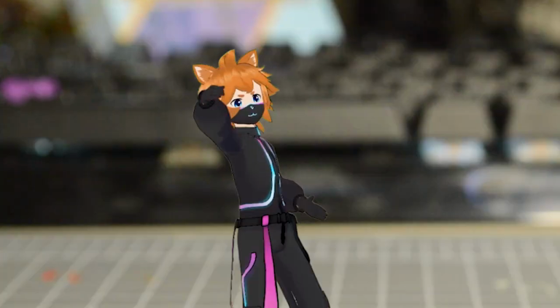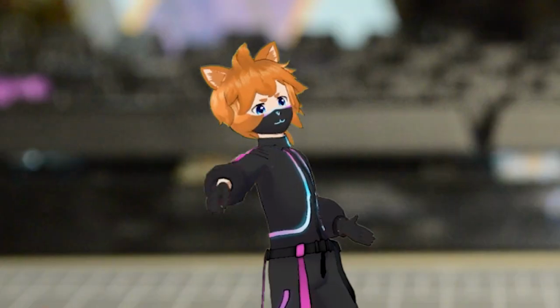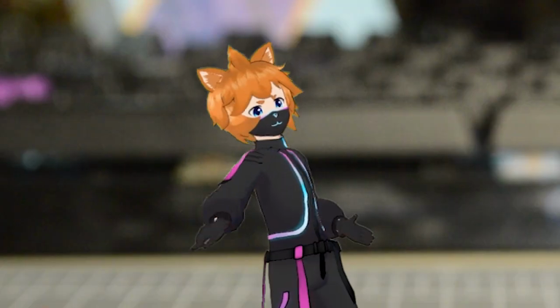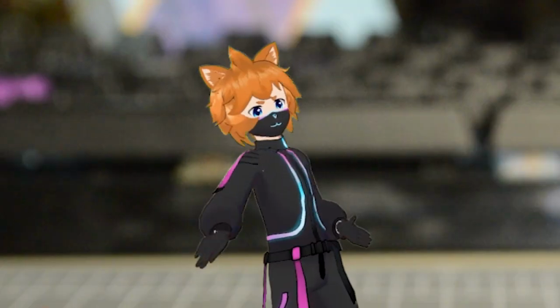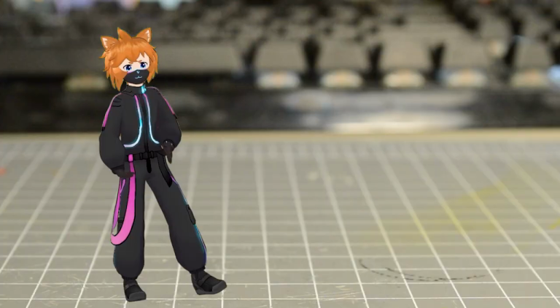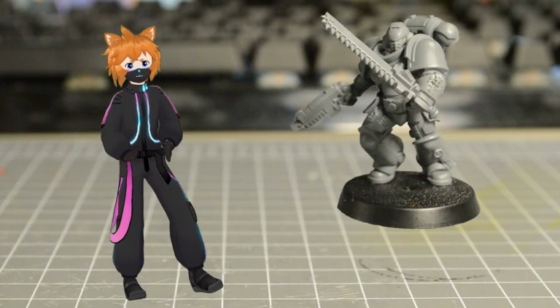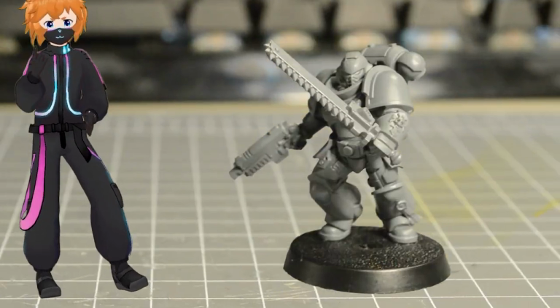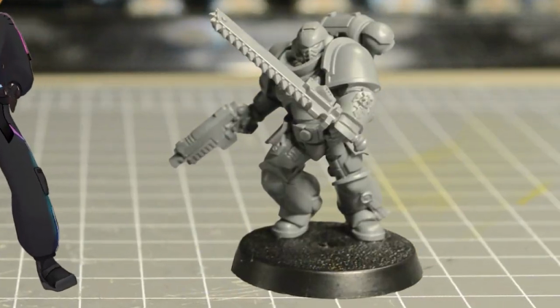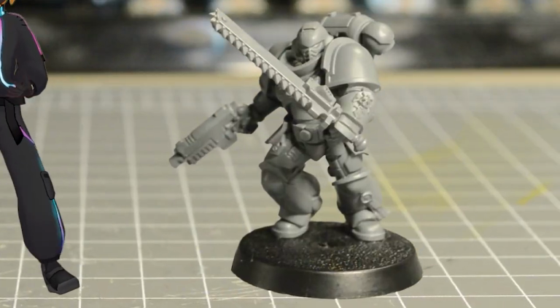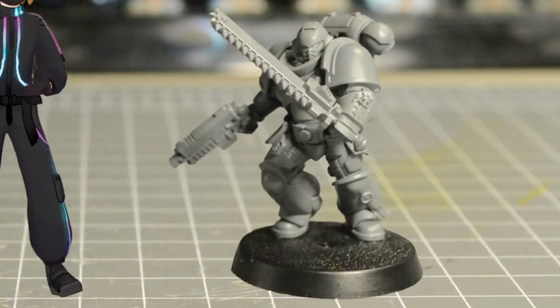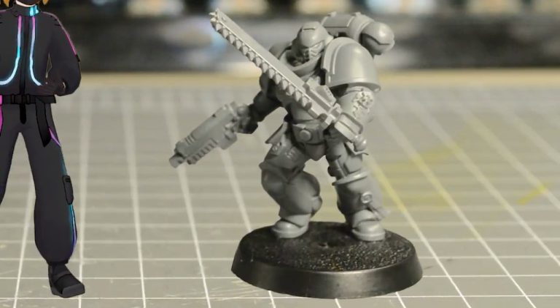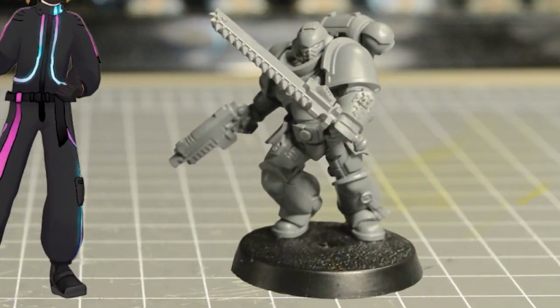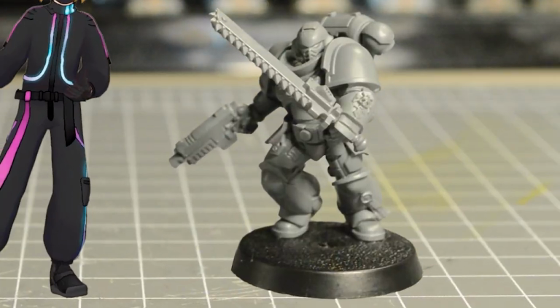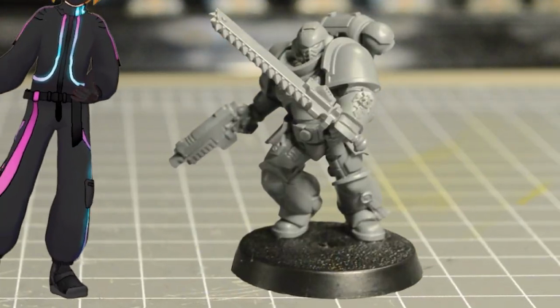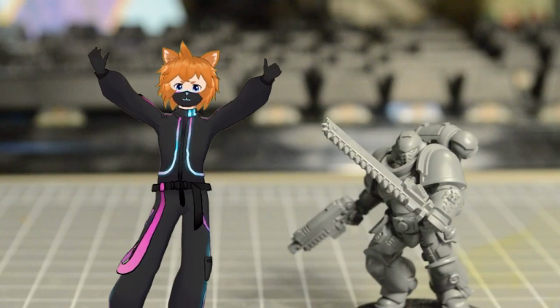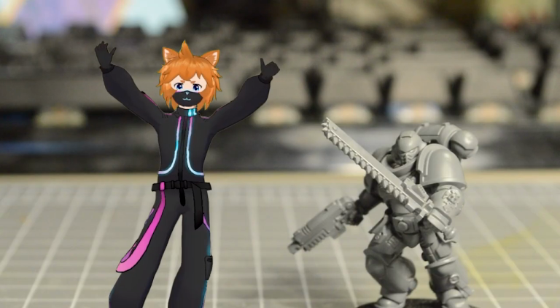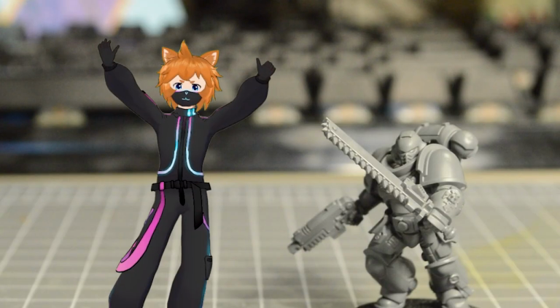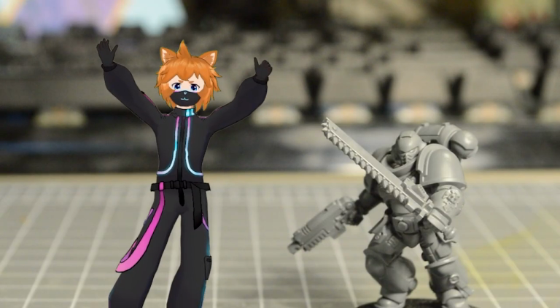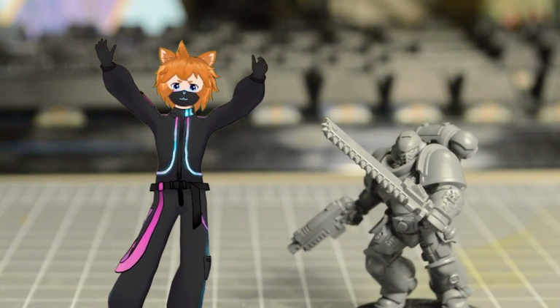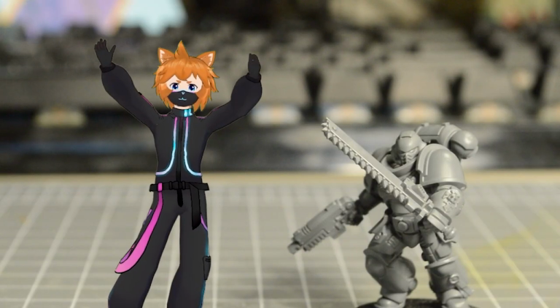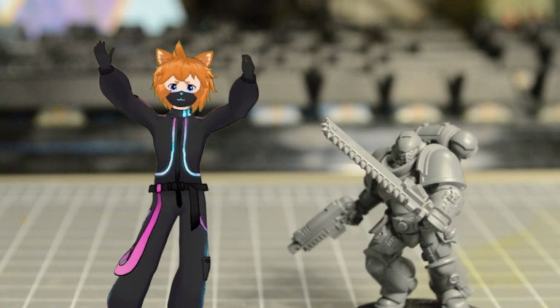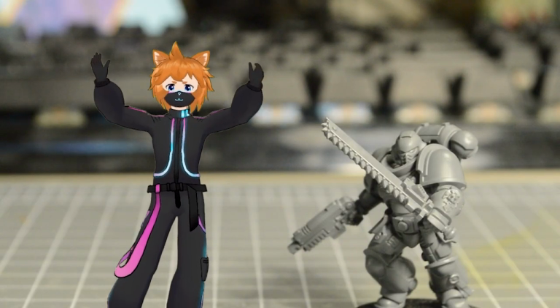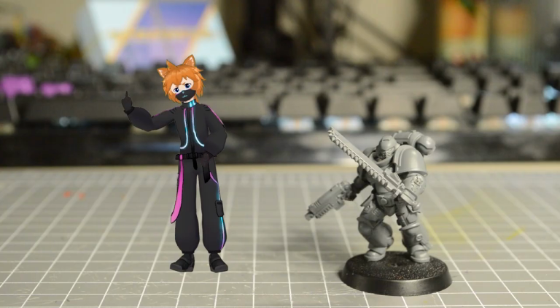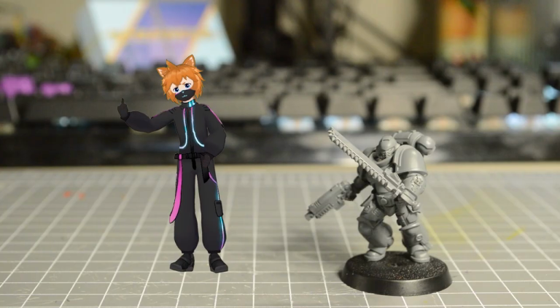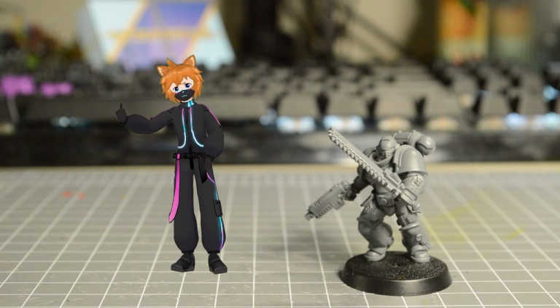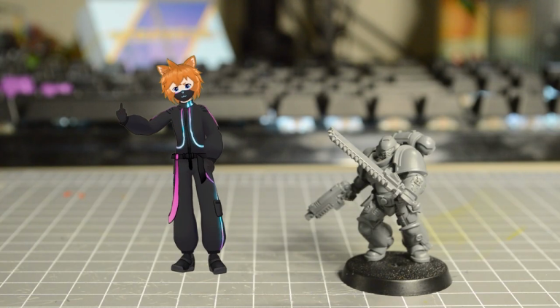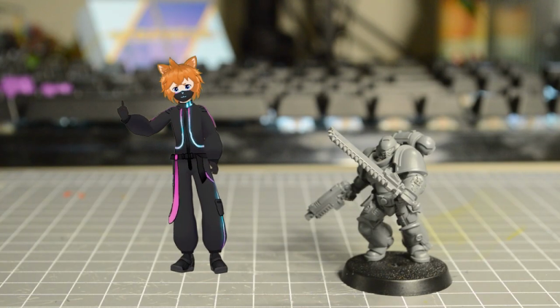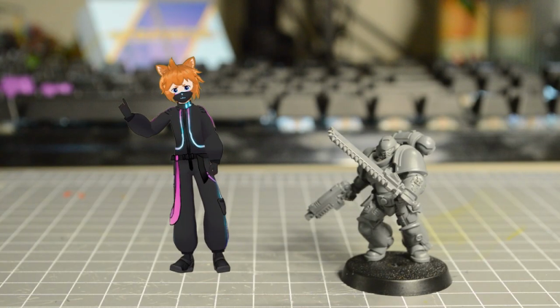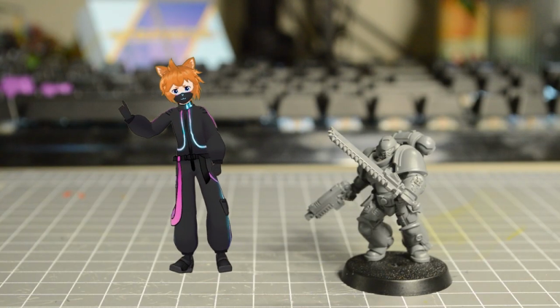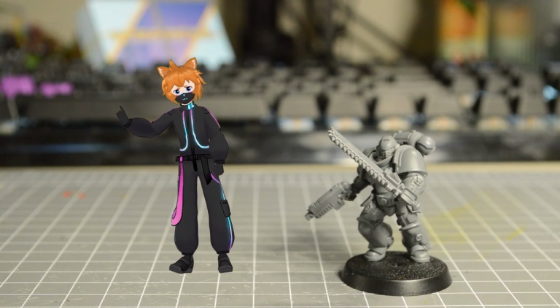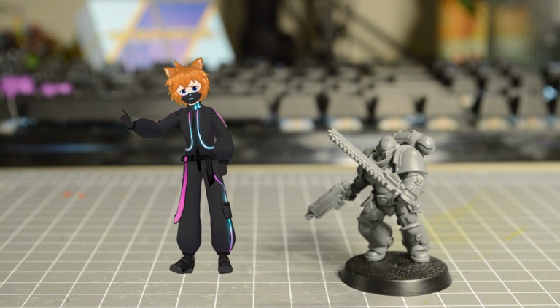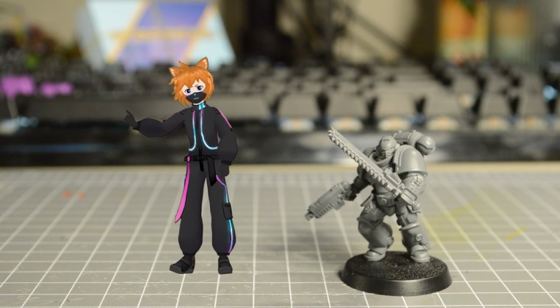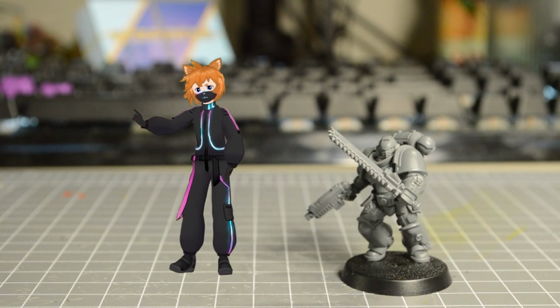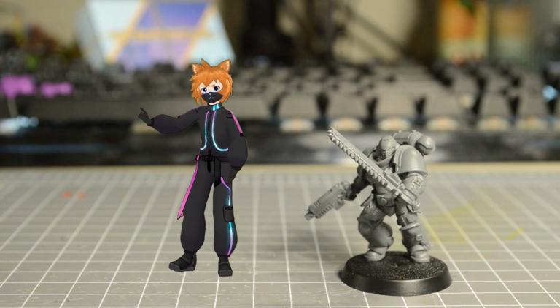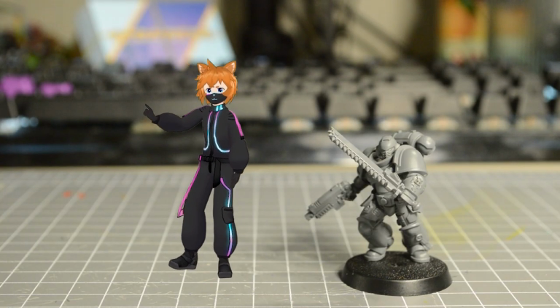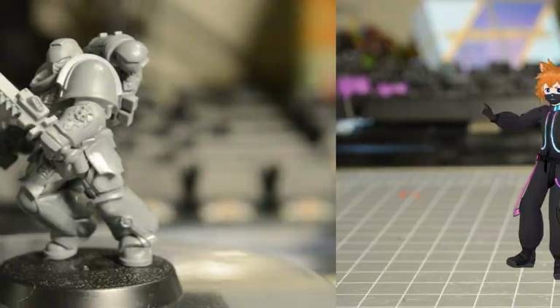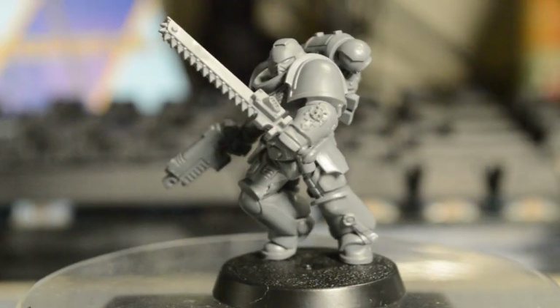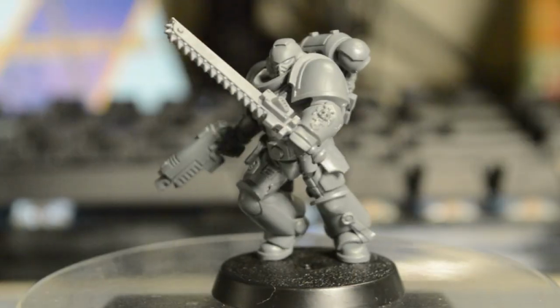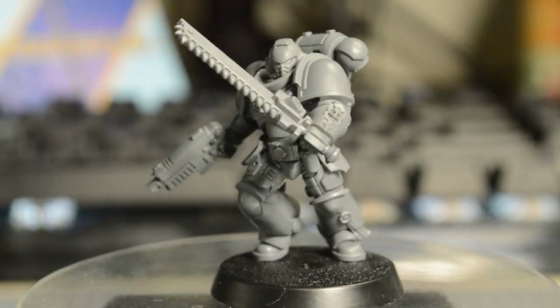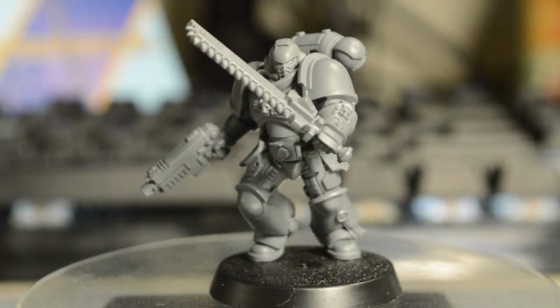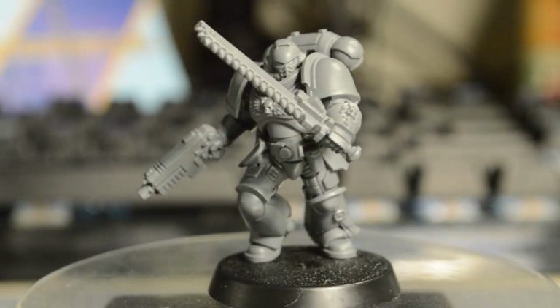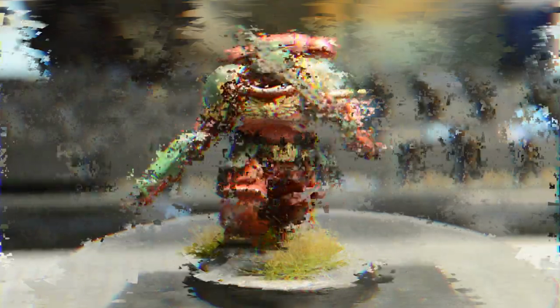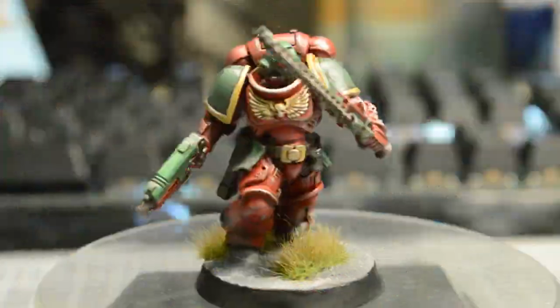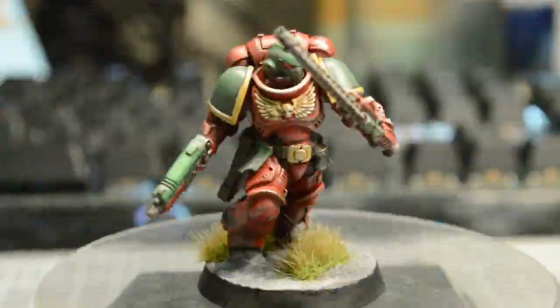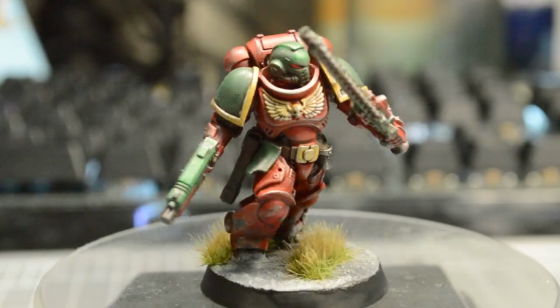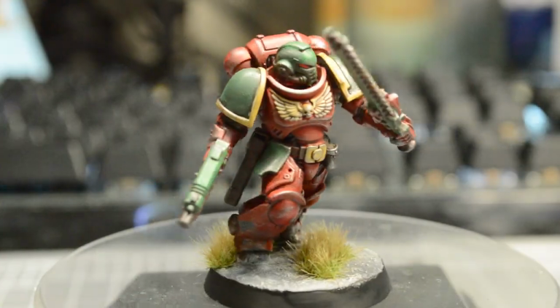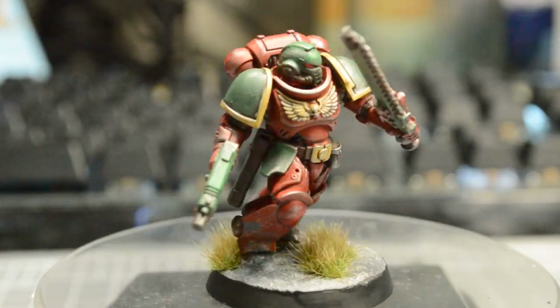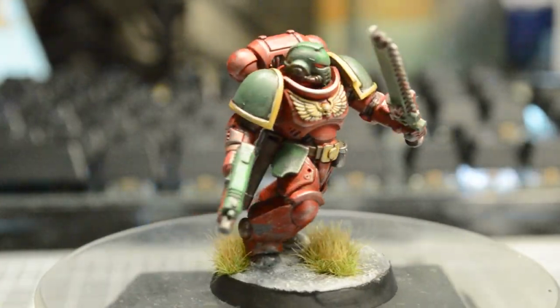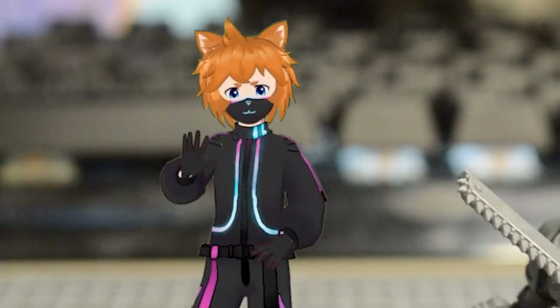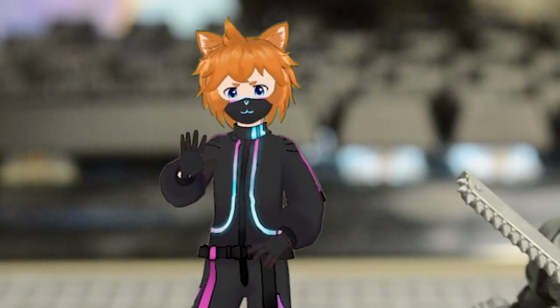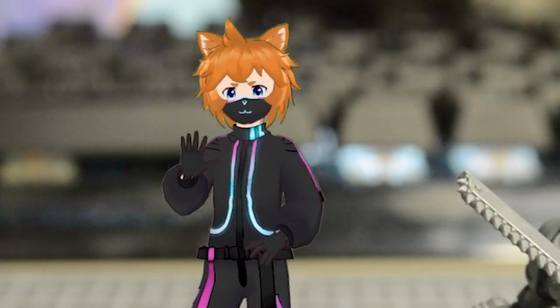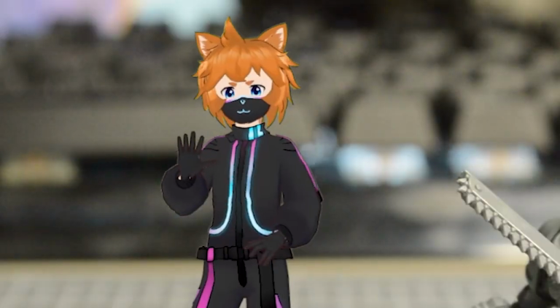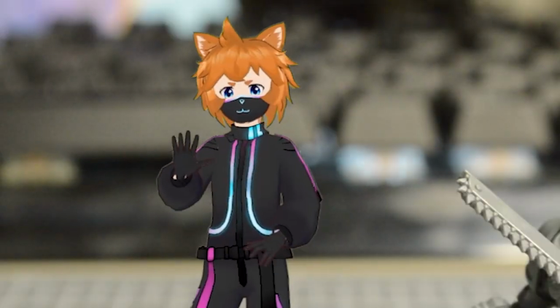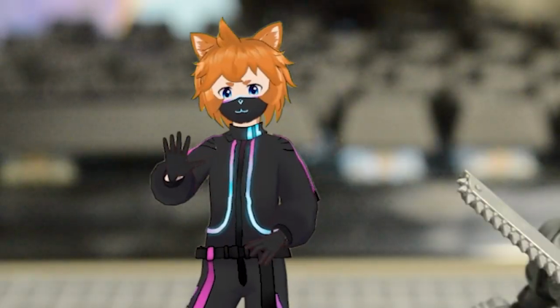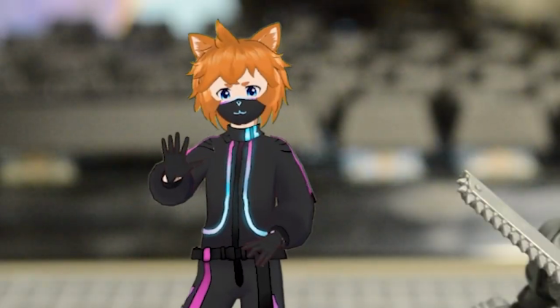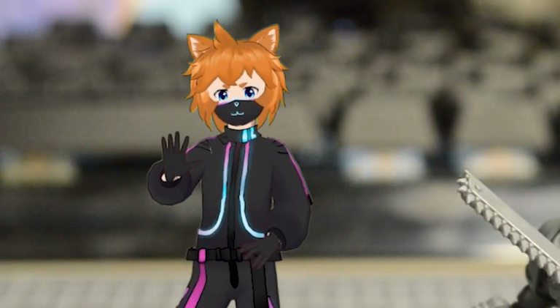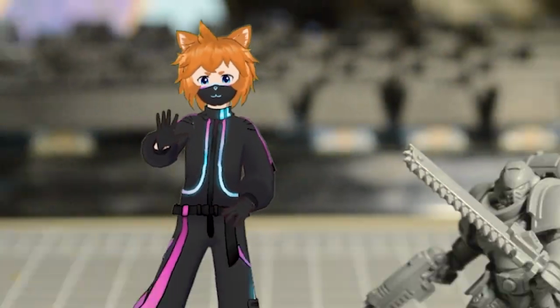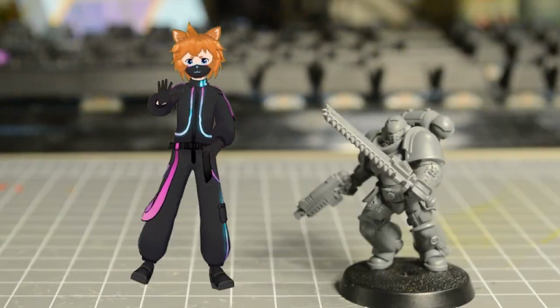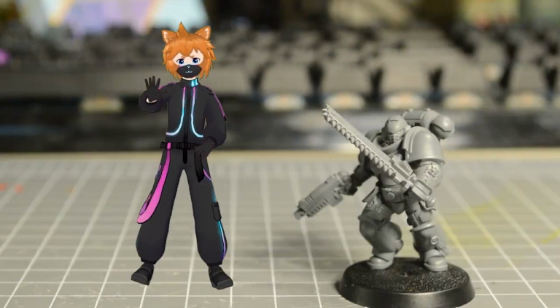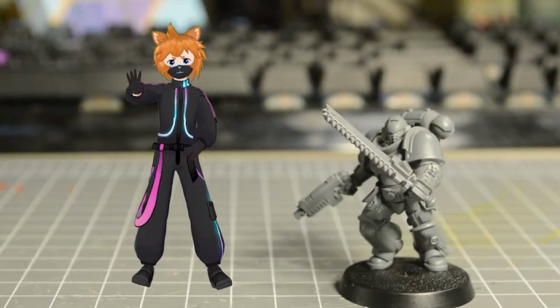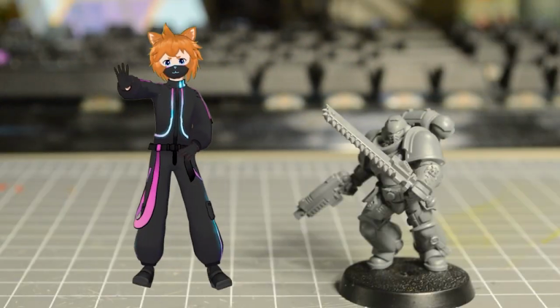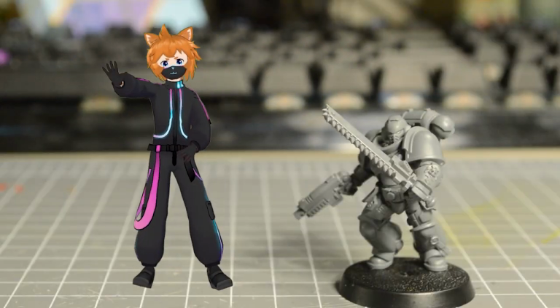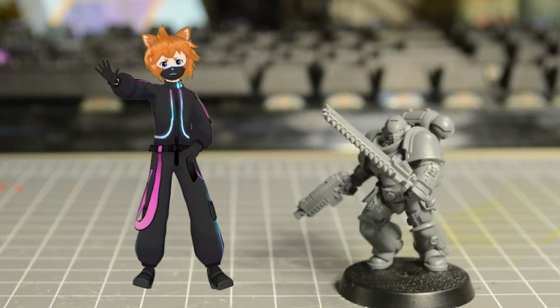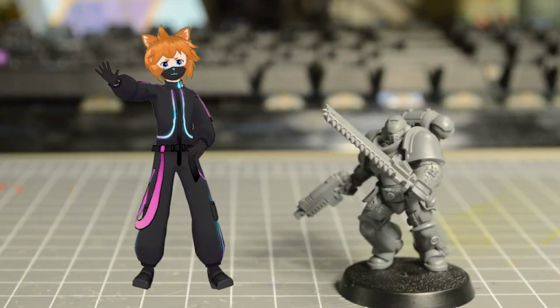So you've got your first miniature. Welcome to the hobby! This video will show you how to take it from this to this in just five easy steps. Let's get started.